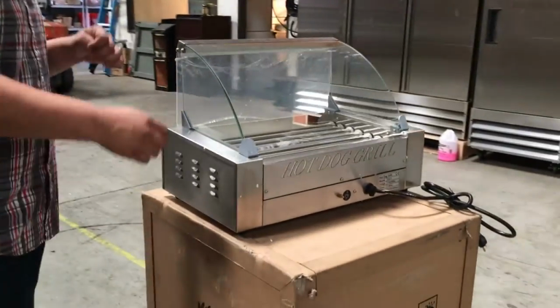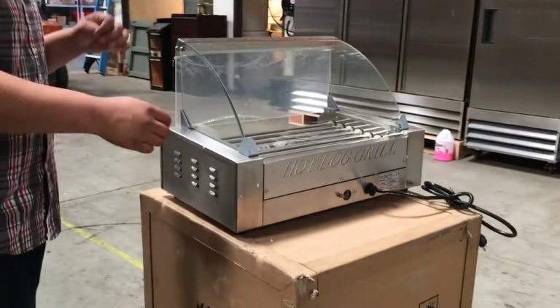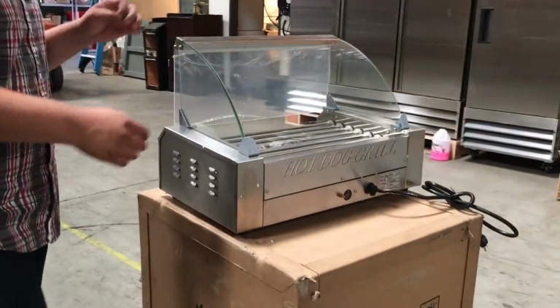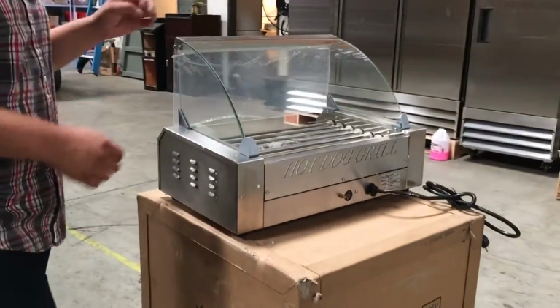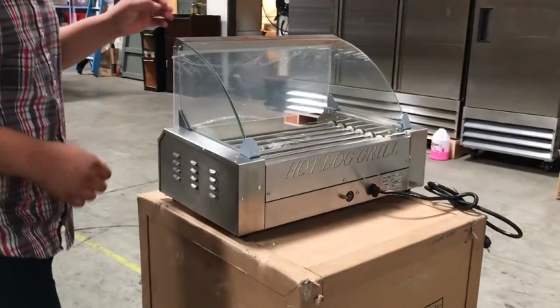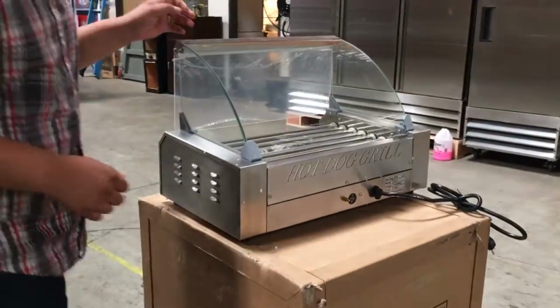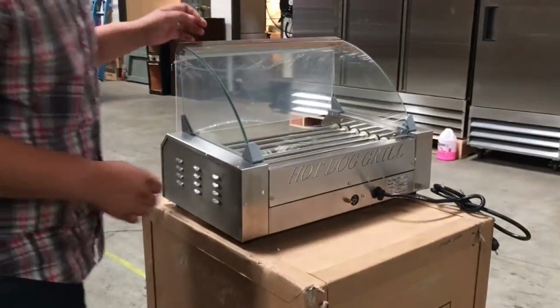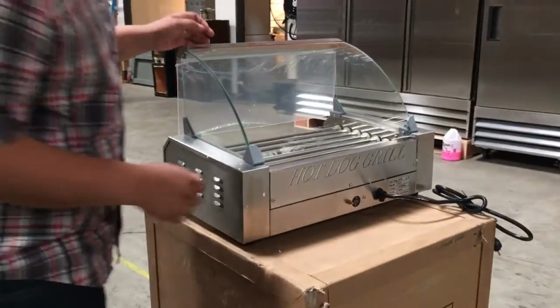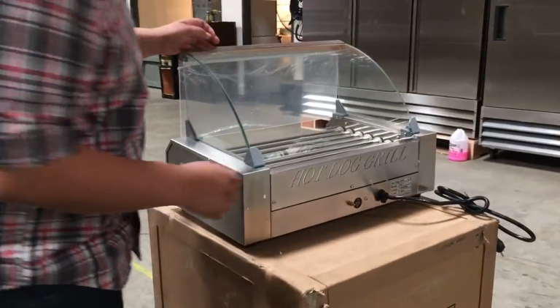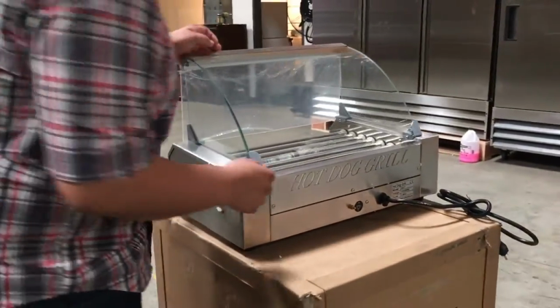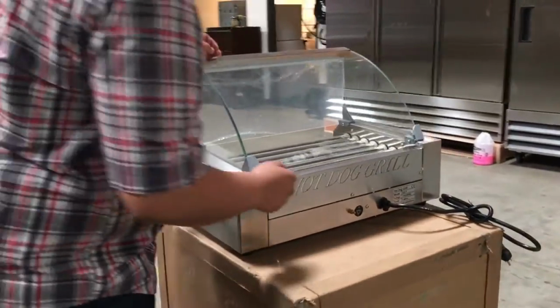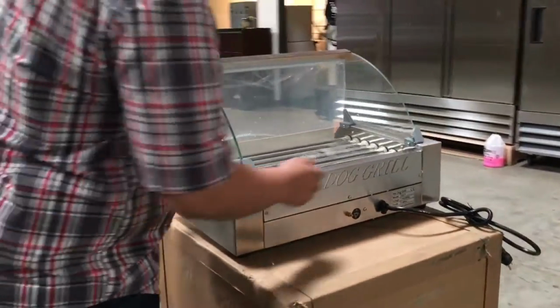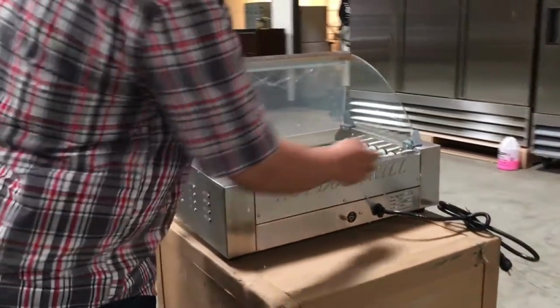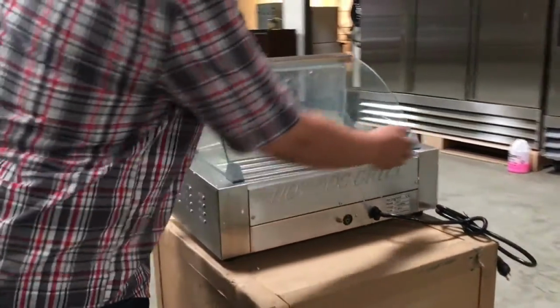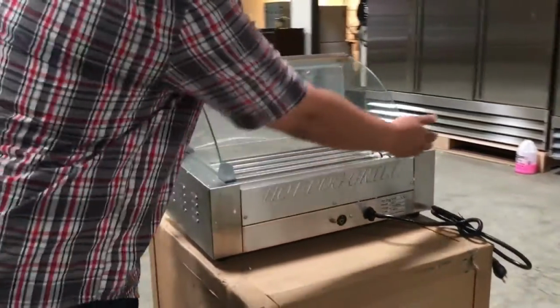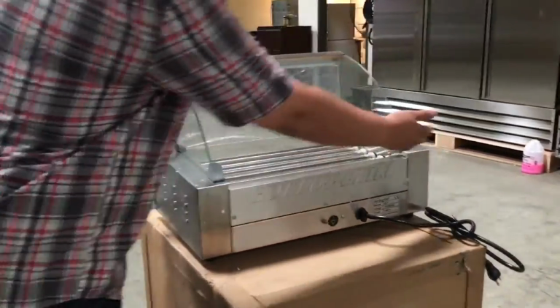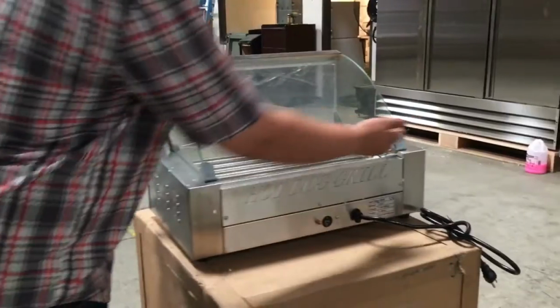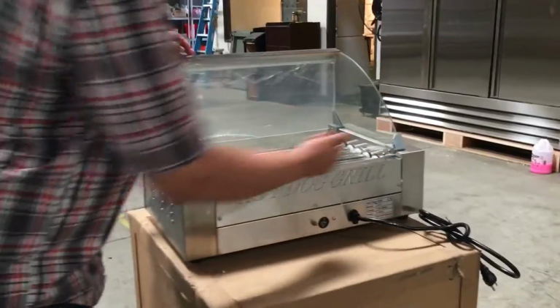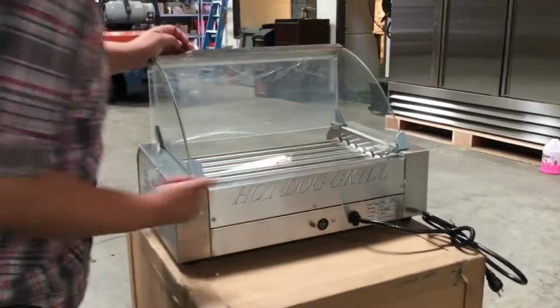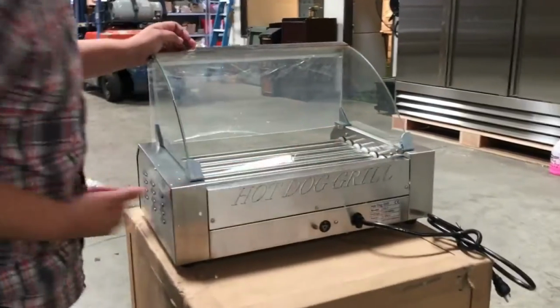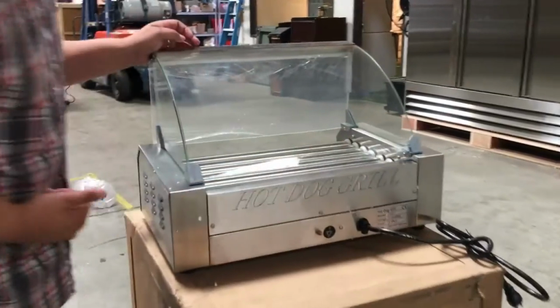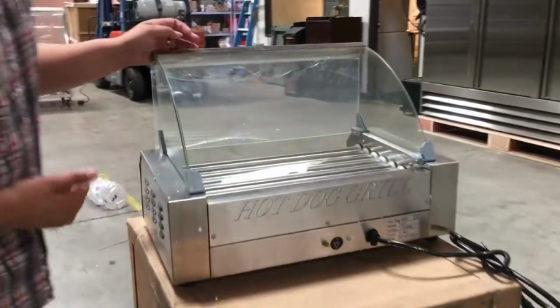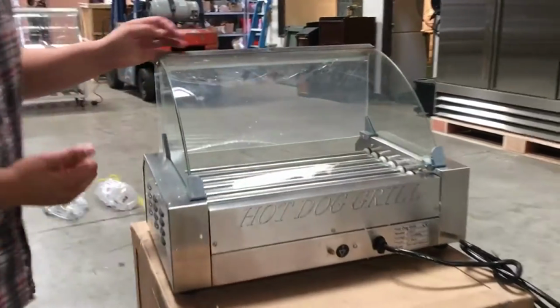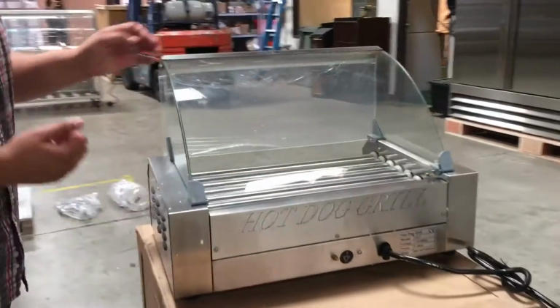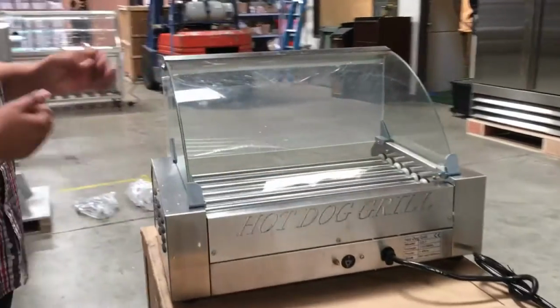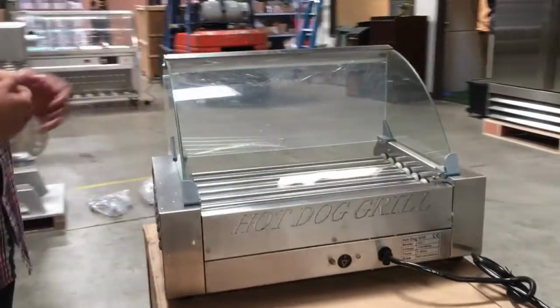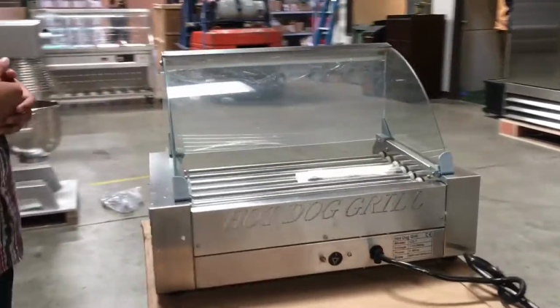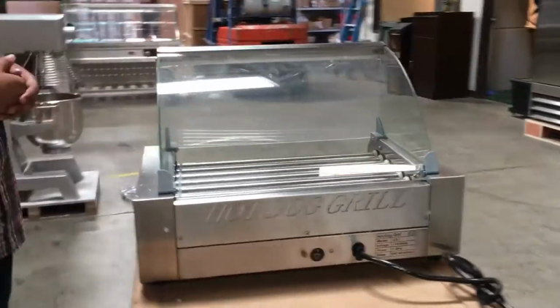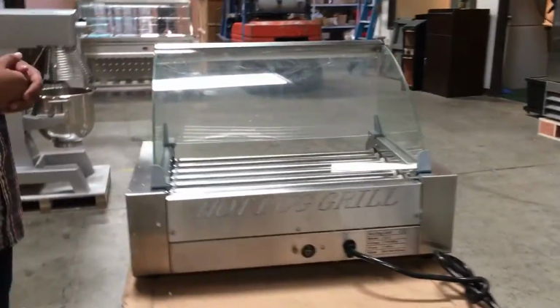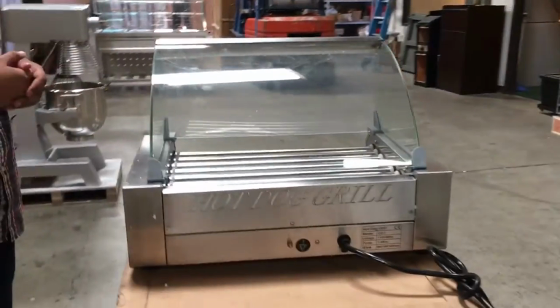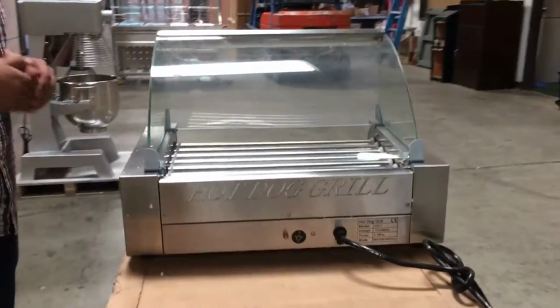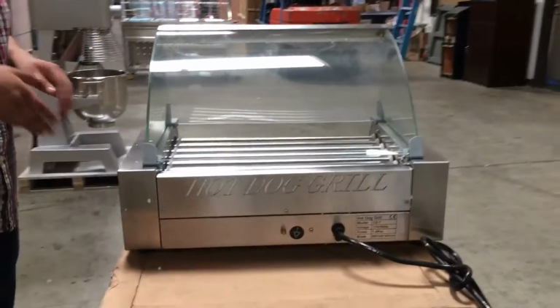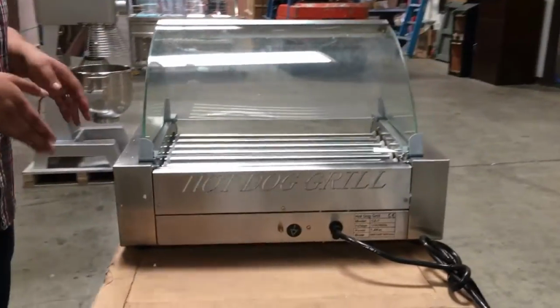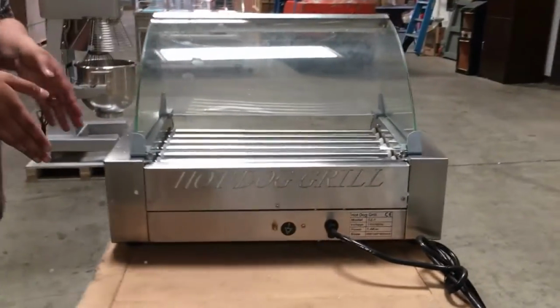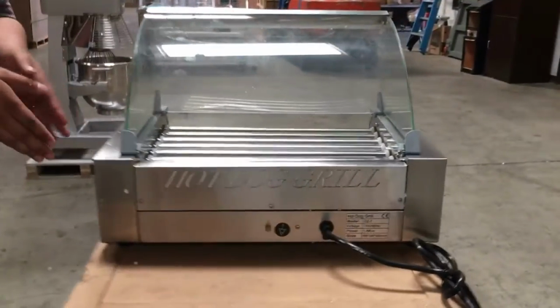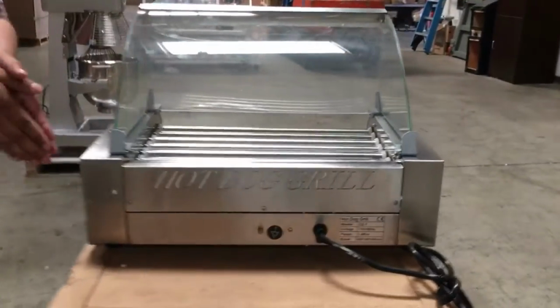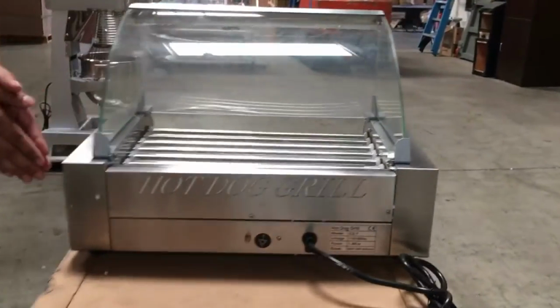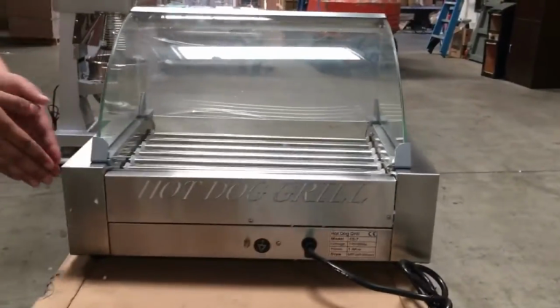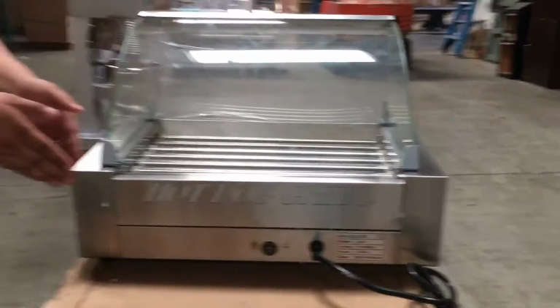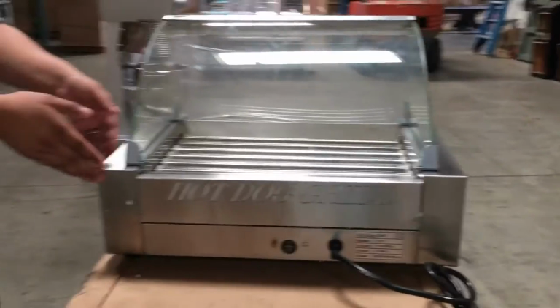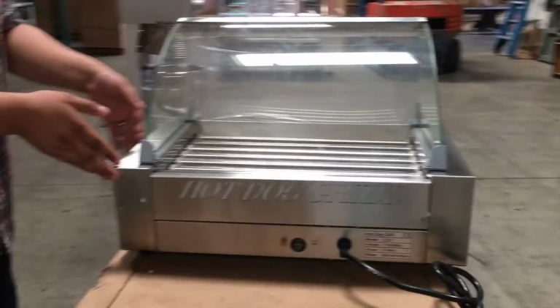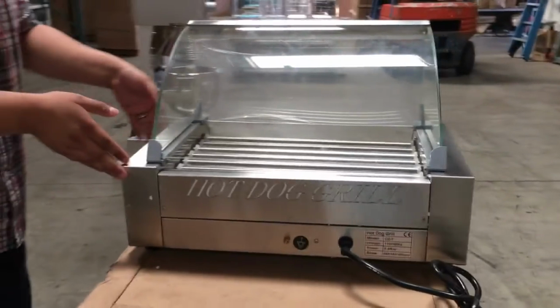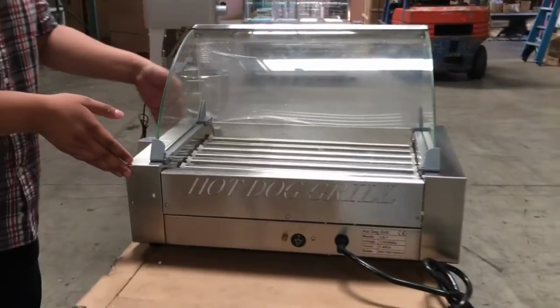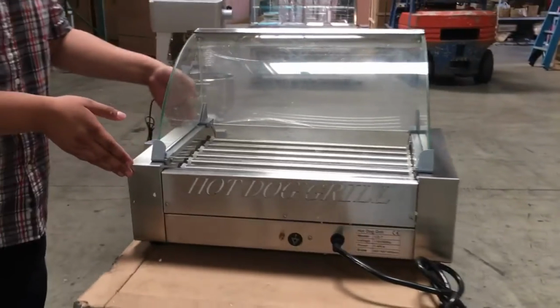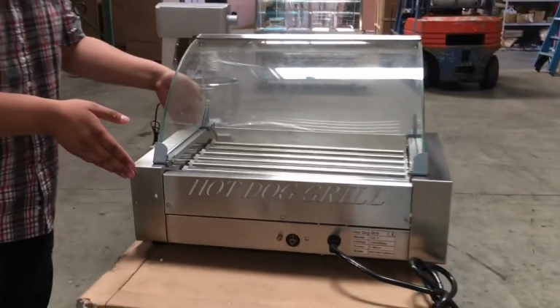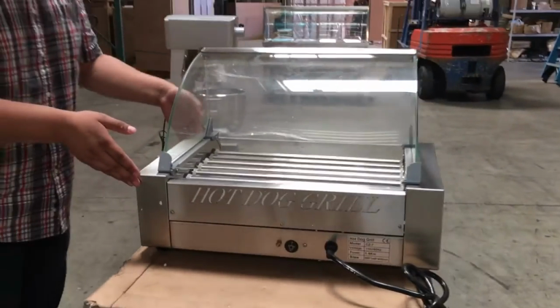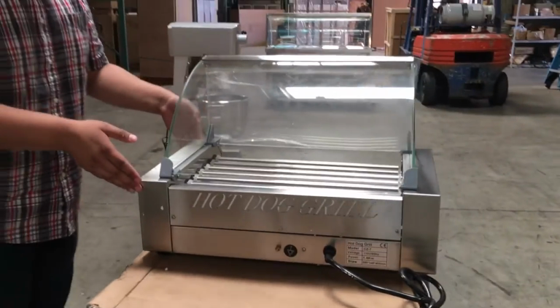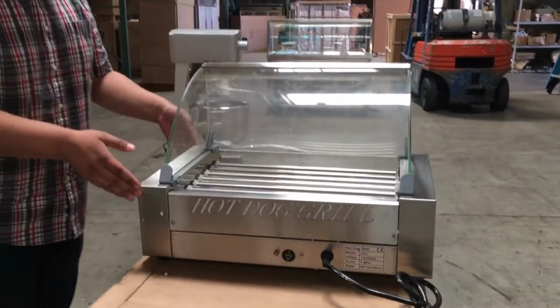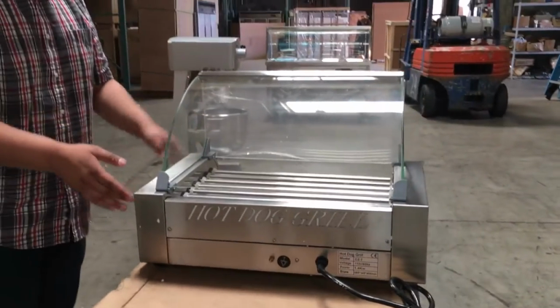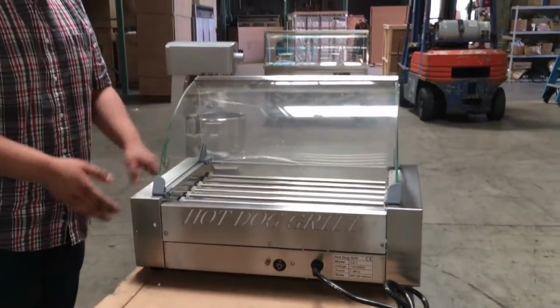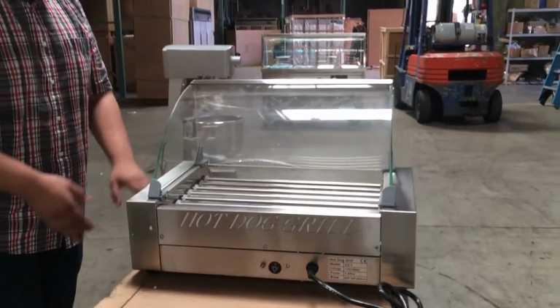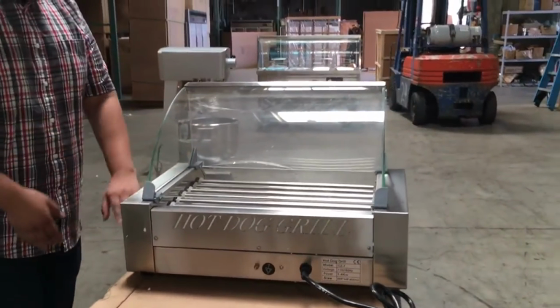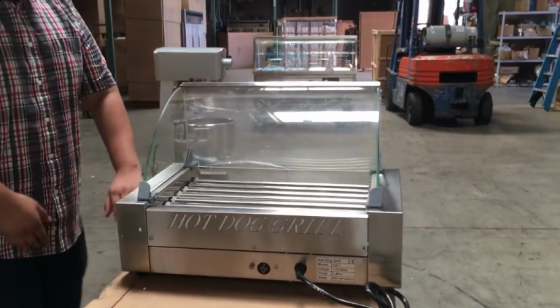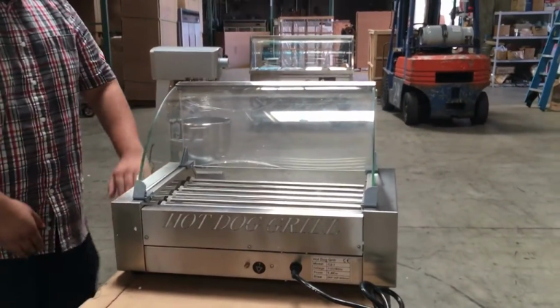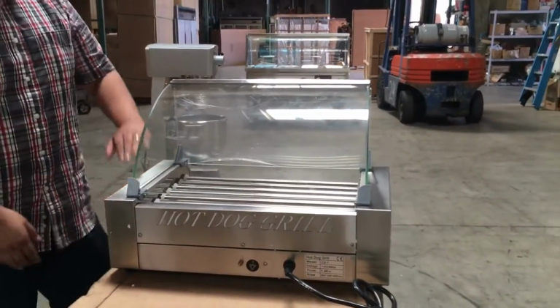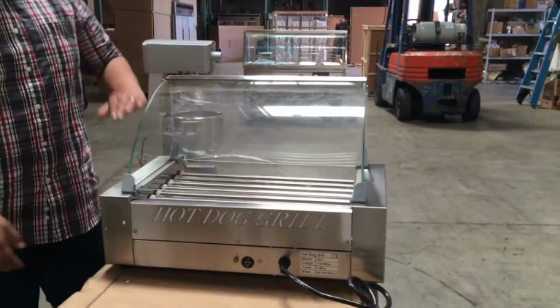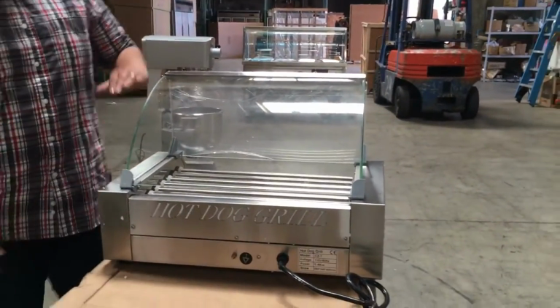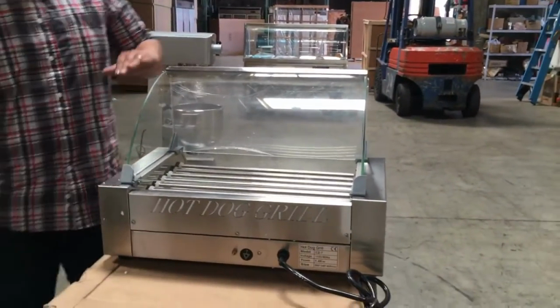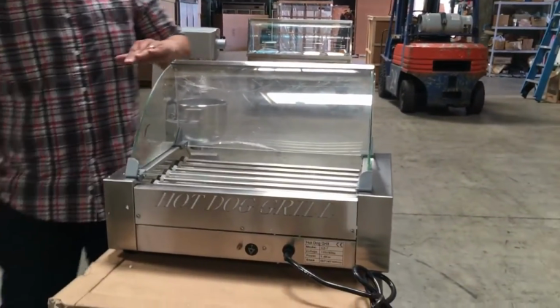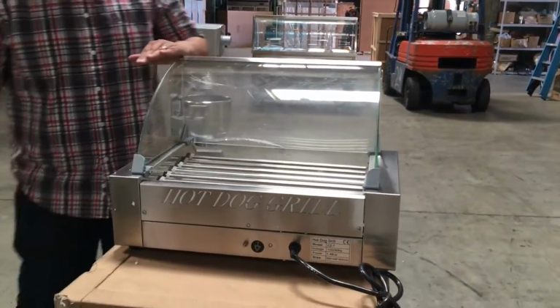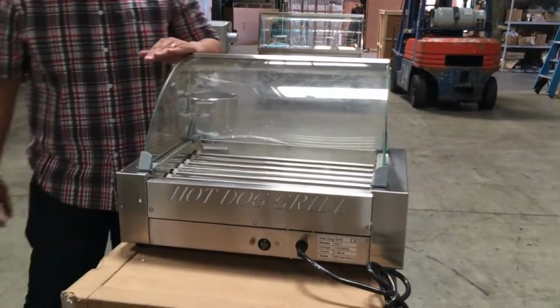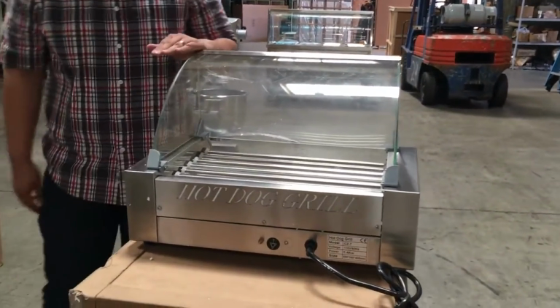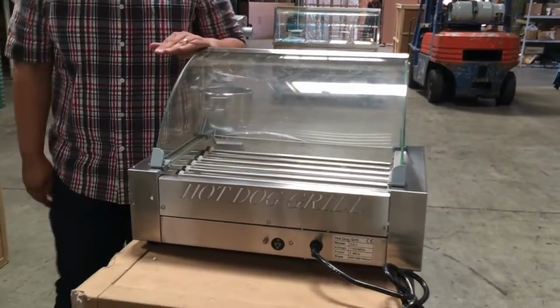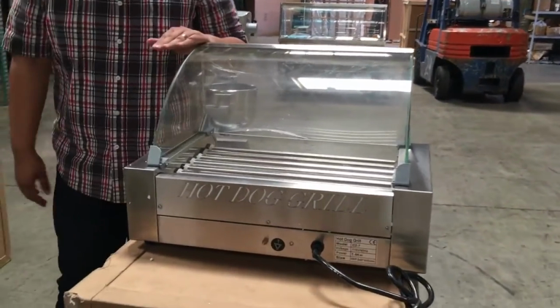The measurements on this unit are 23 inches wide, about 24 inches deep, and 15 inches high.